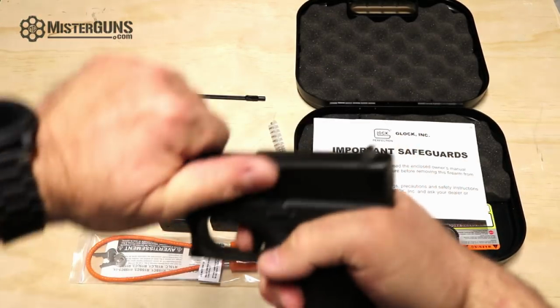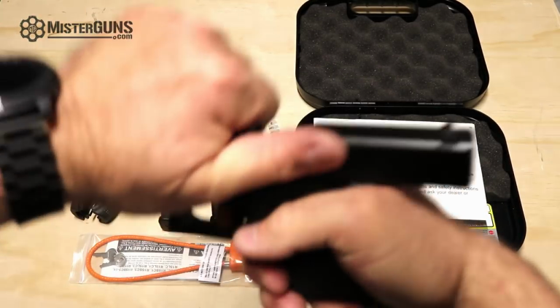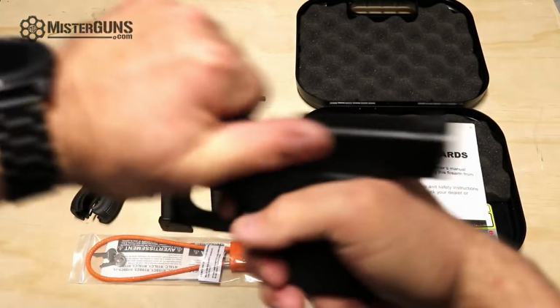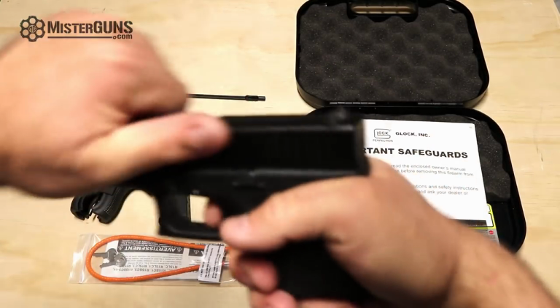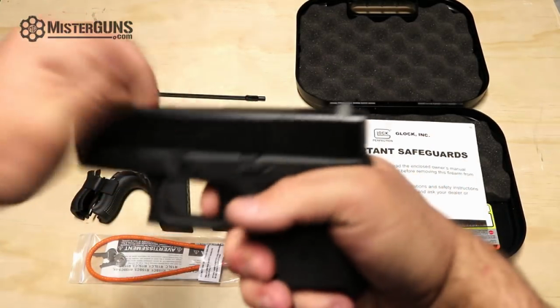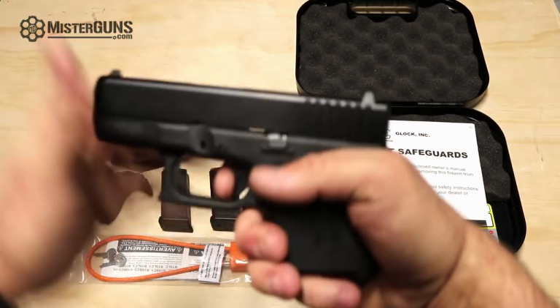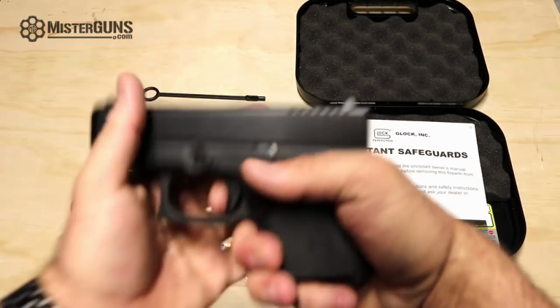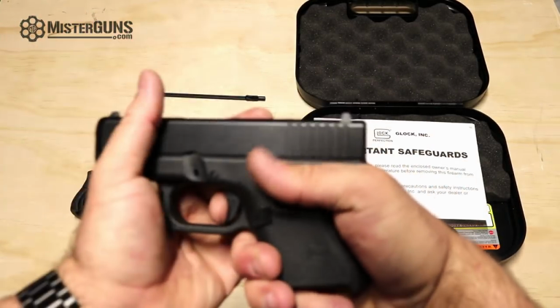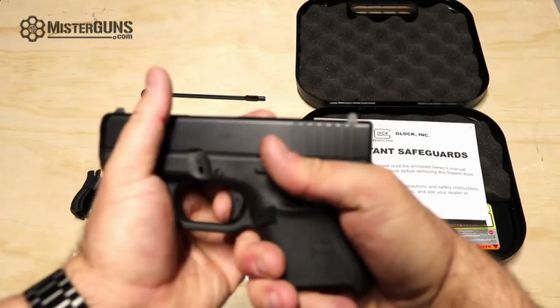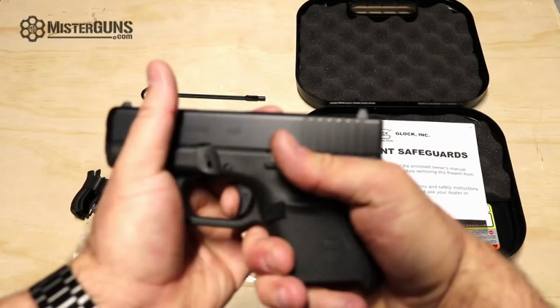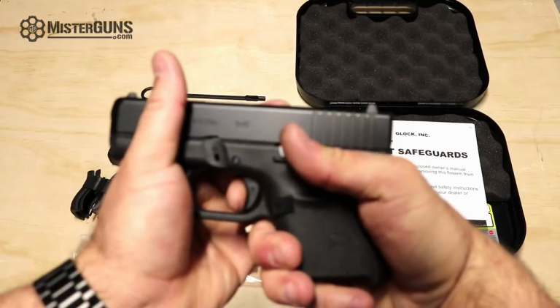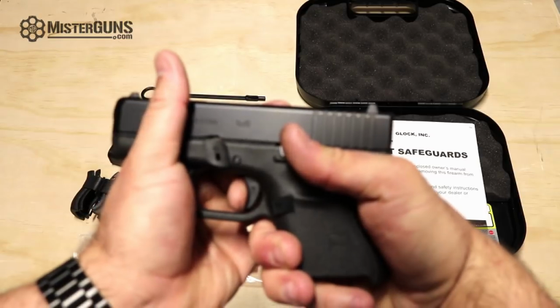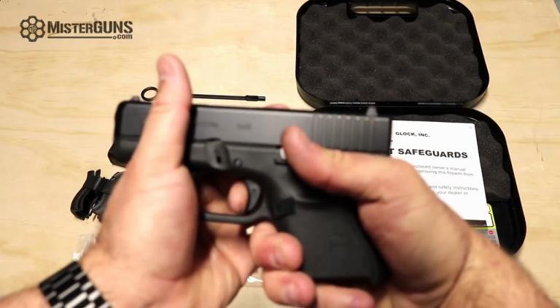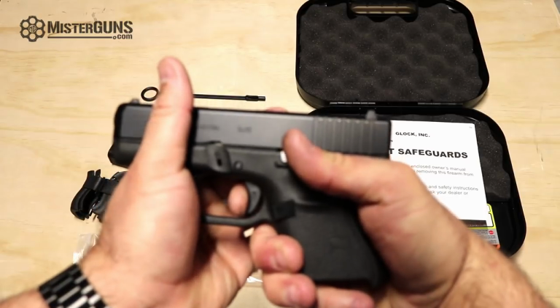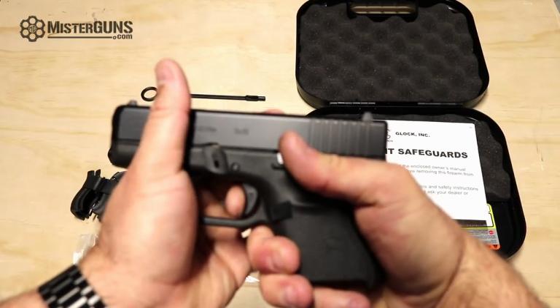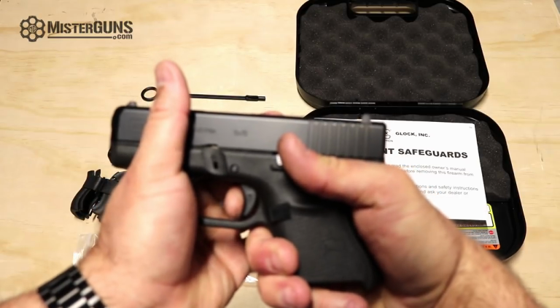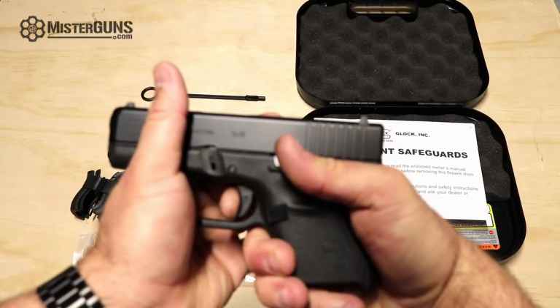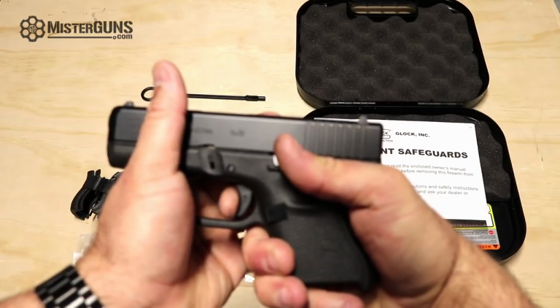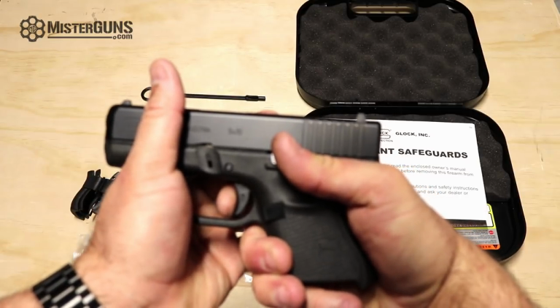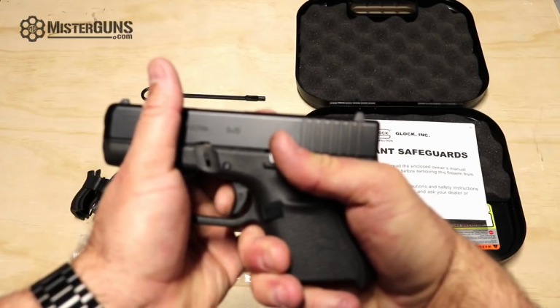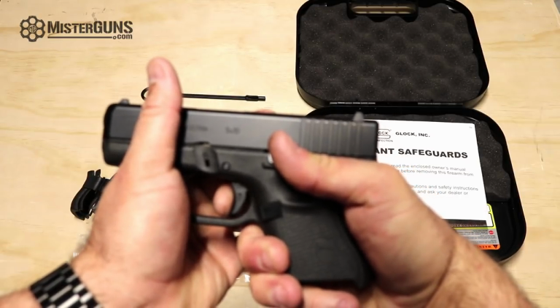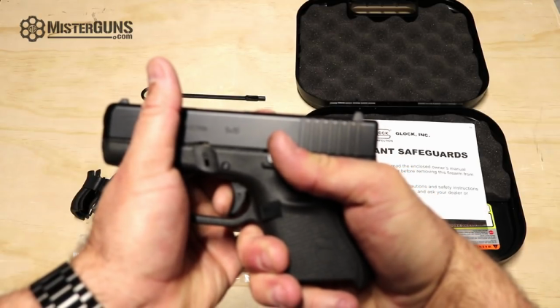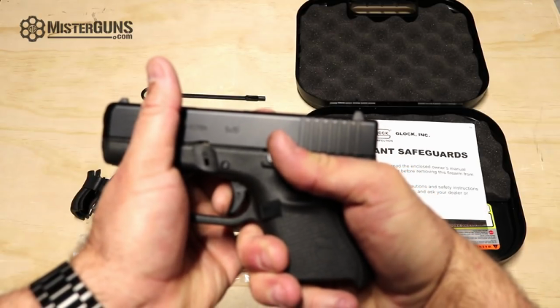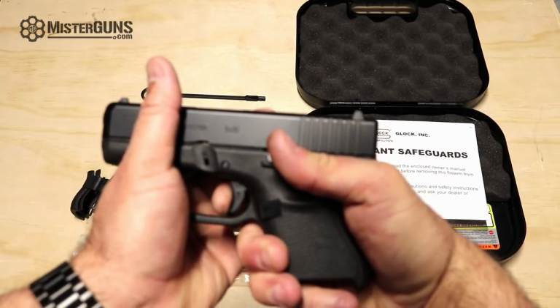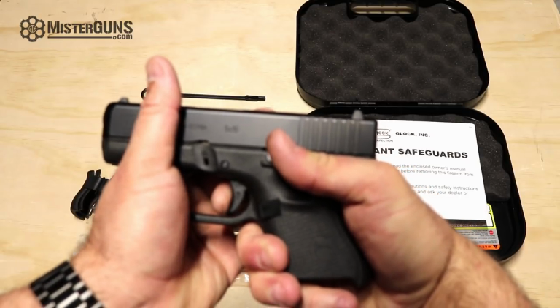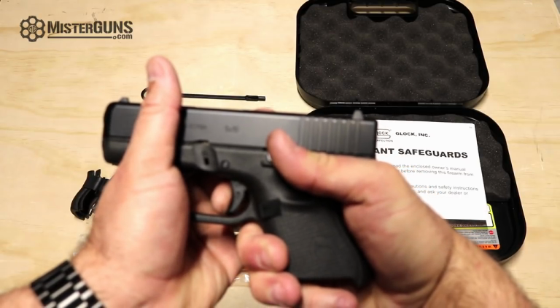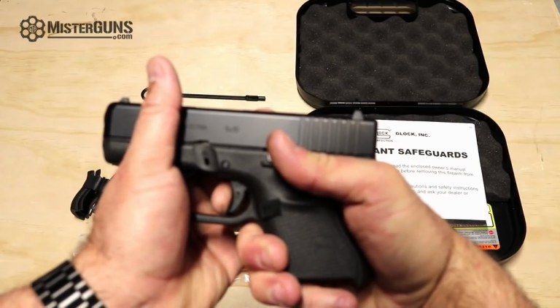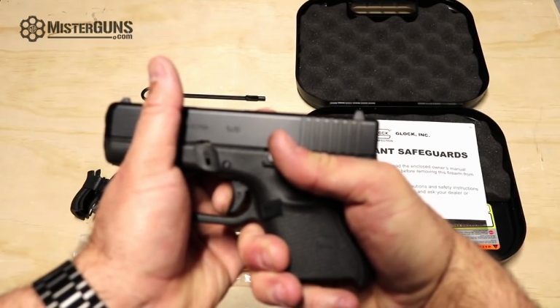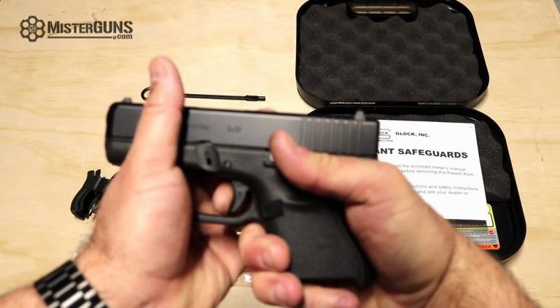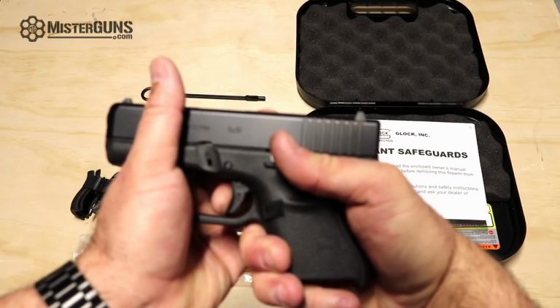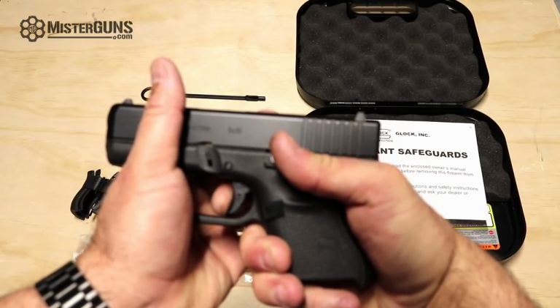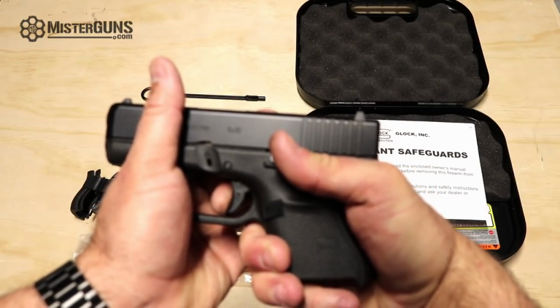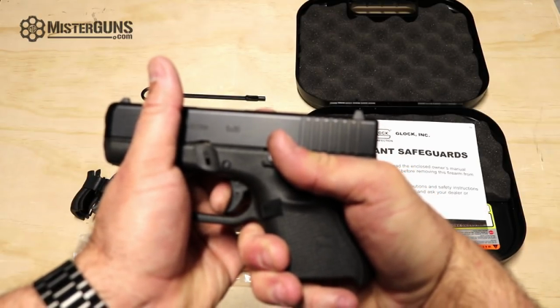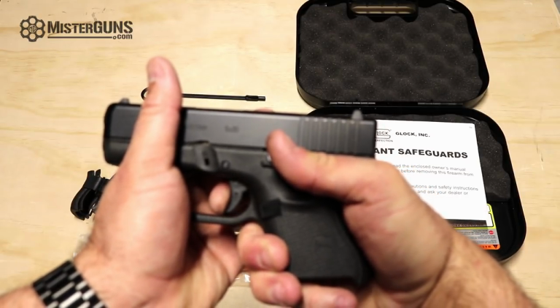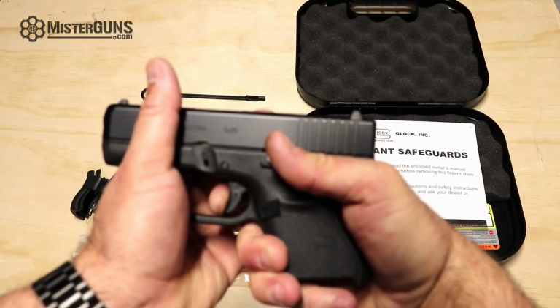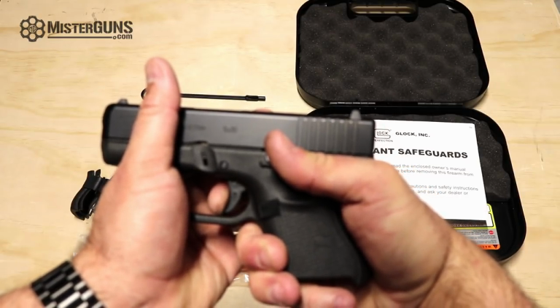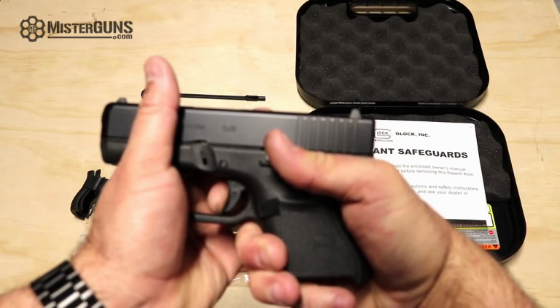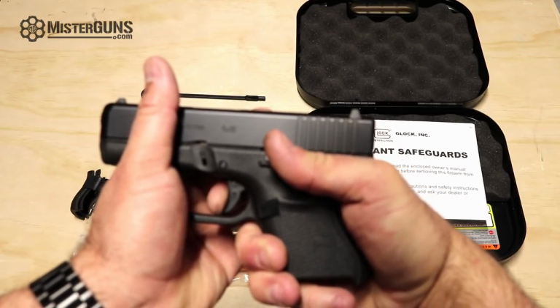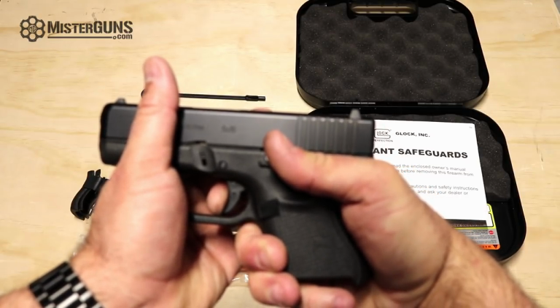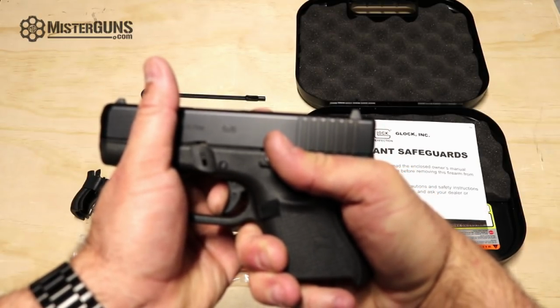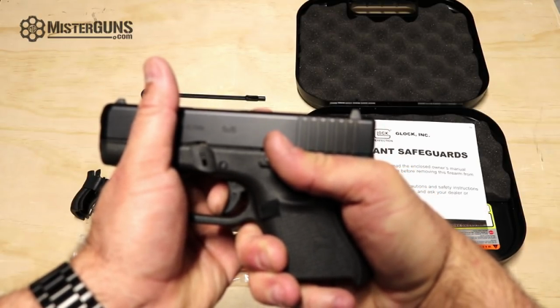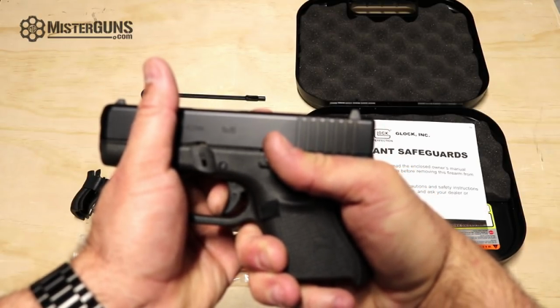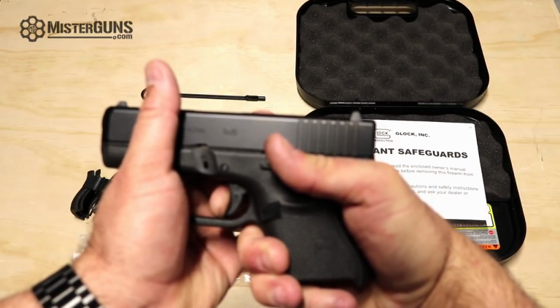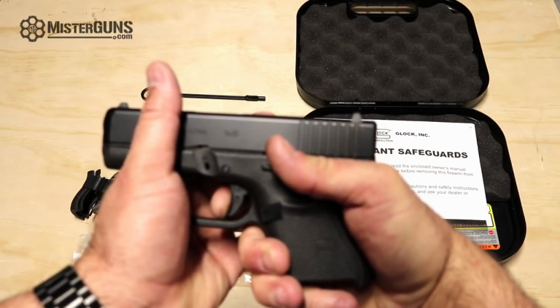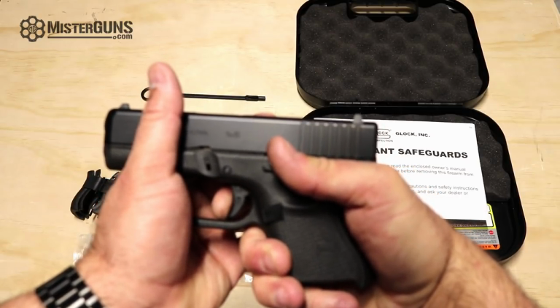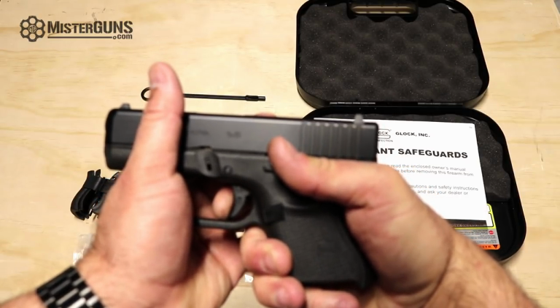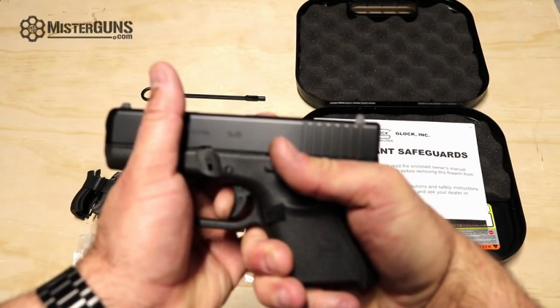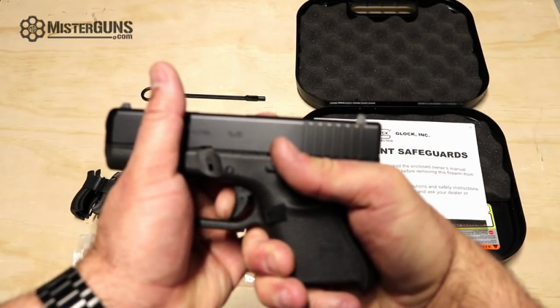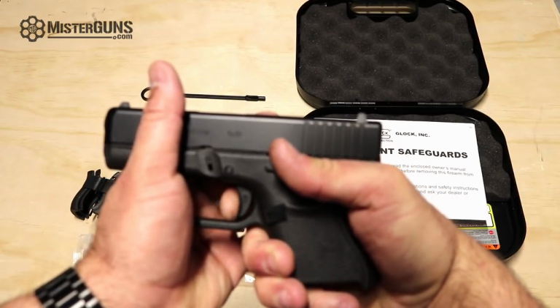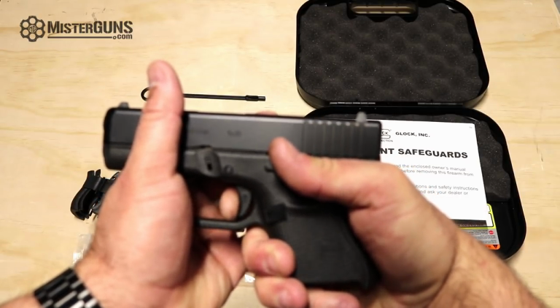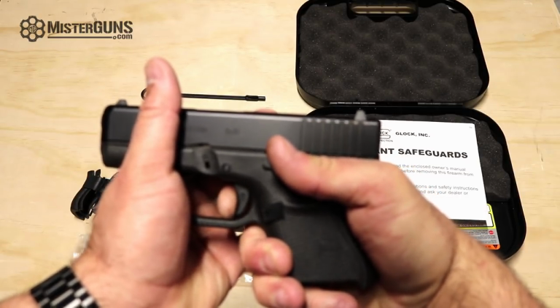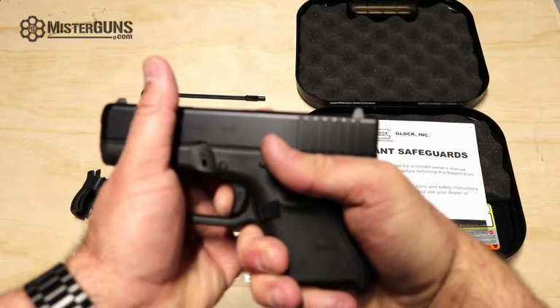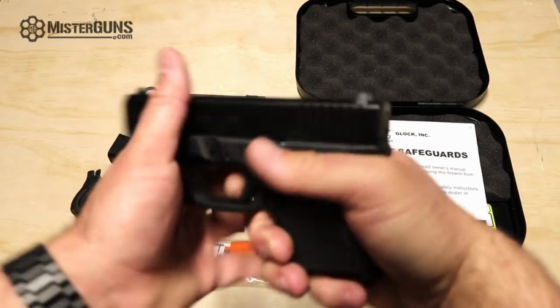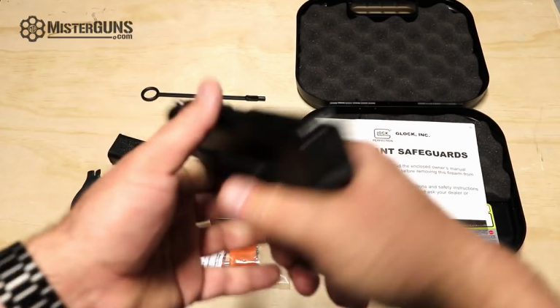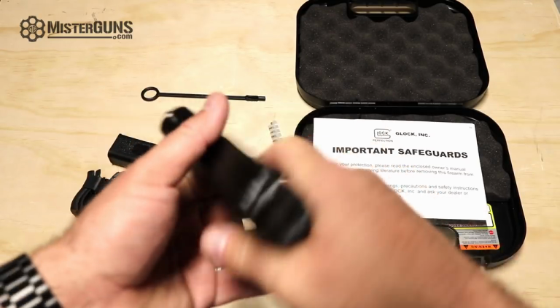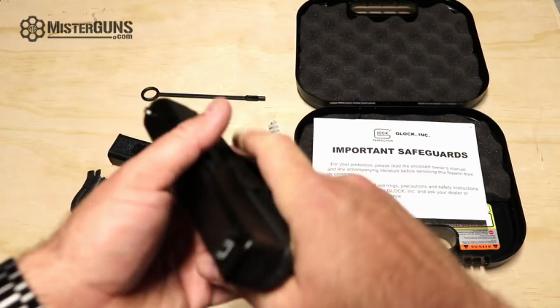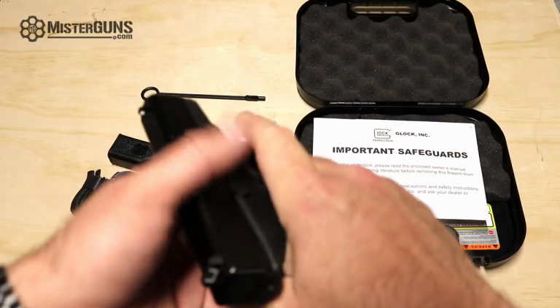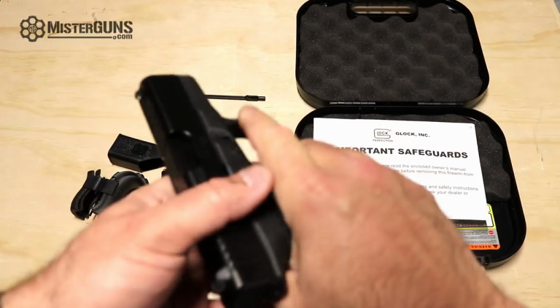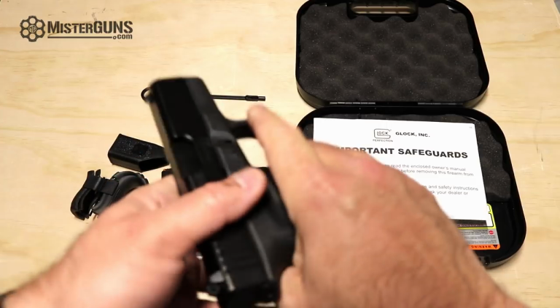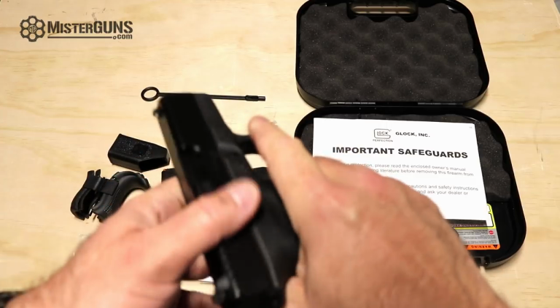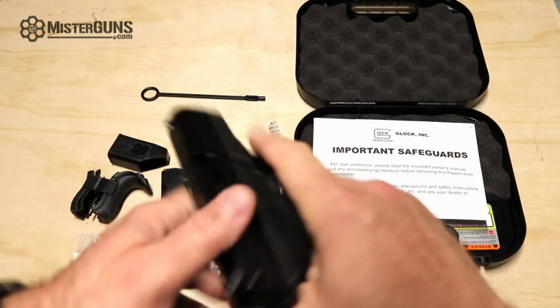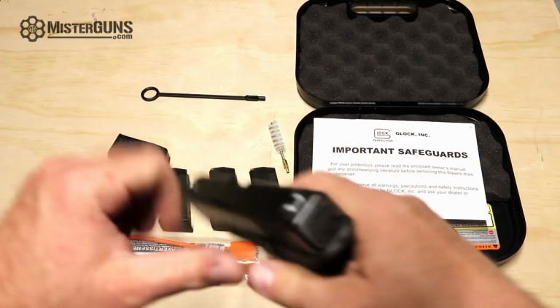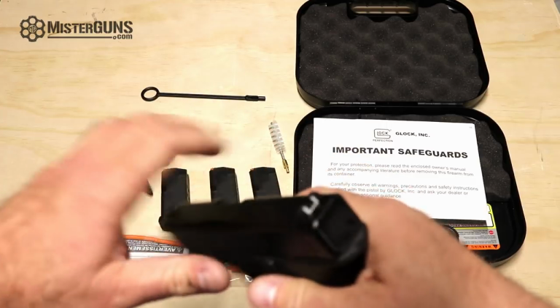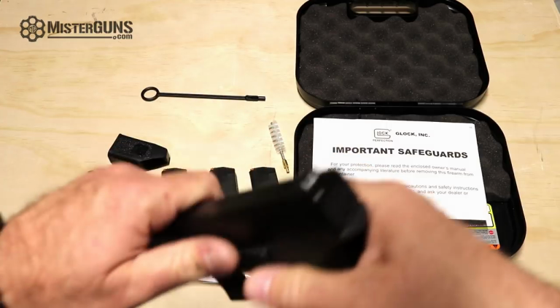Let me try one more time so you can see the reset. So that's pretty good.